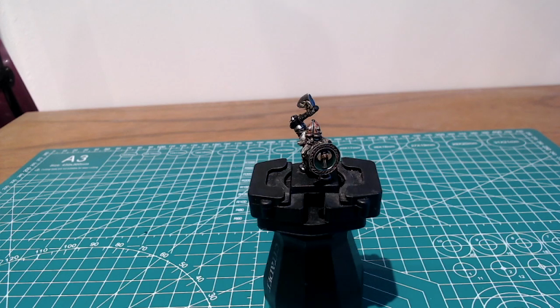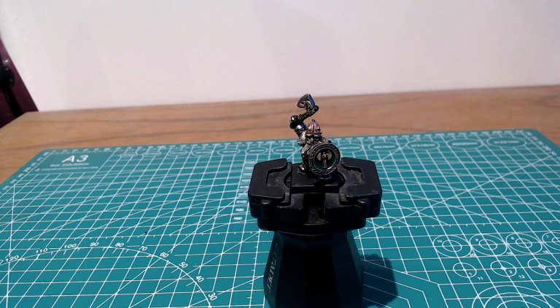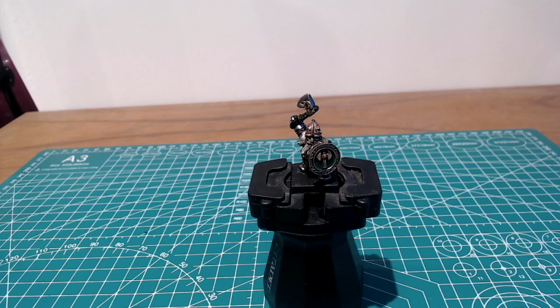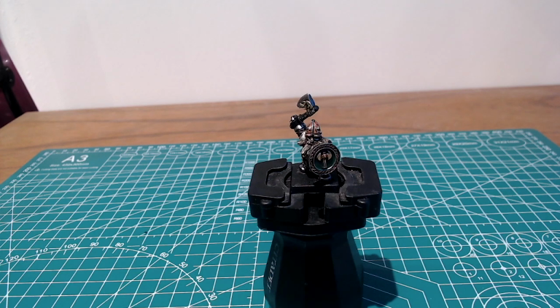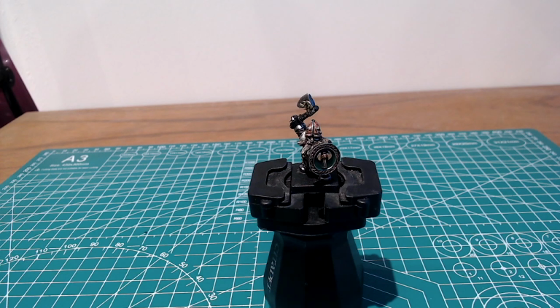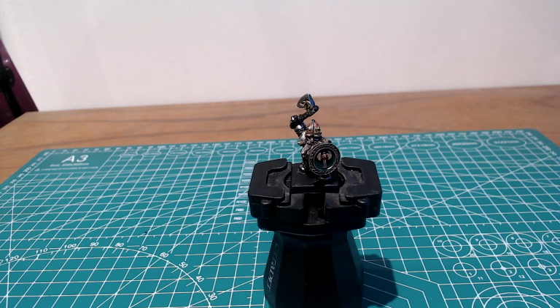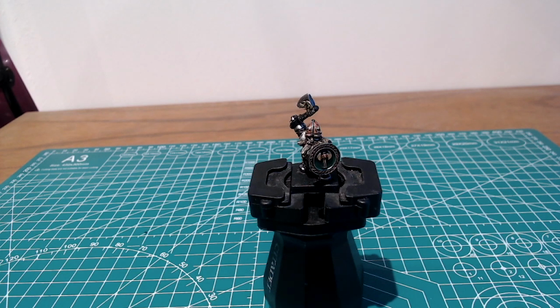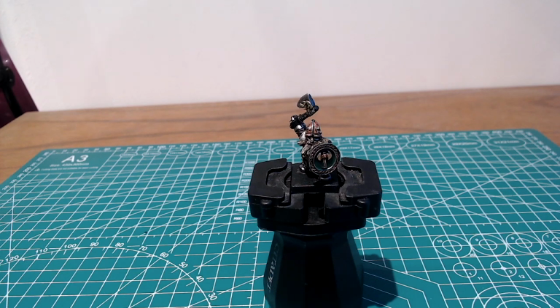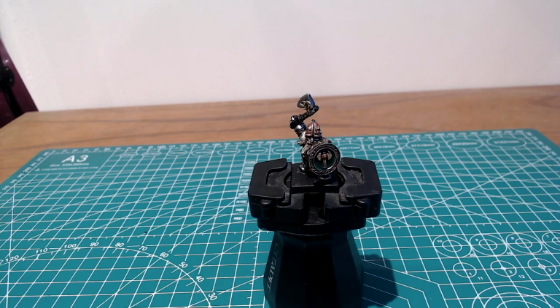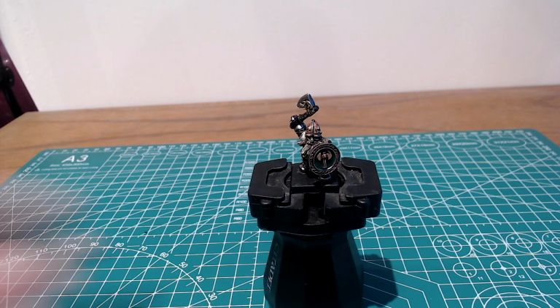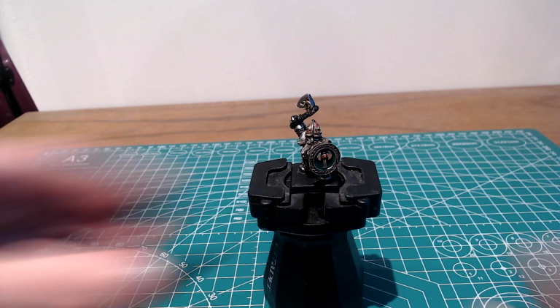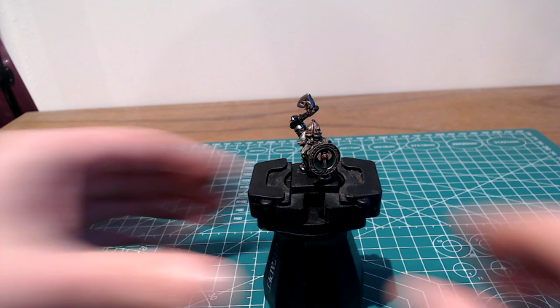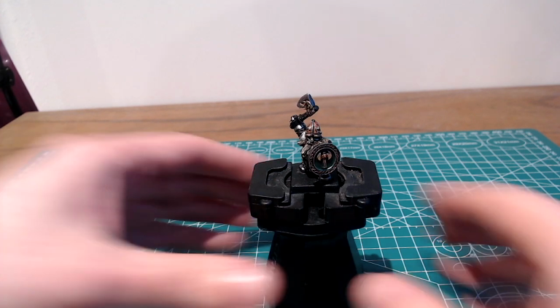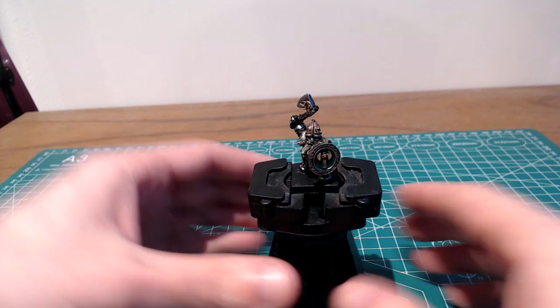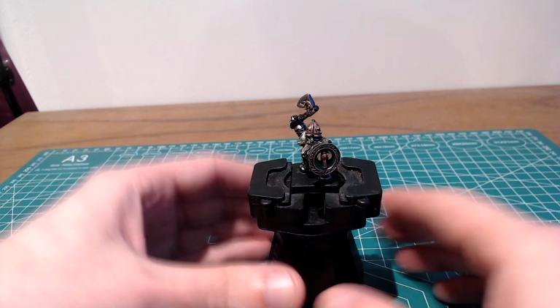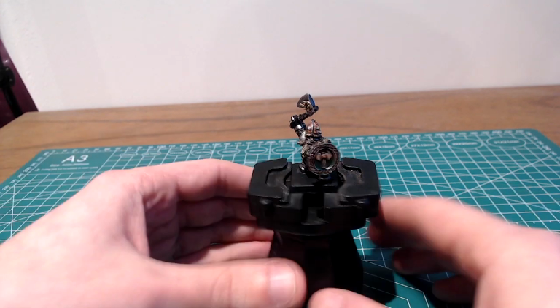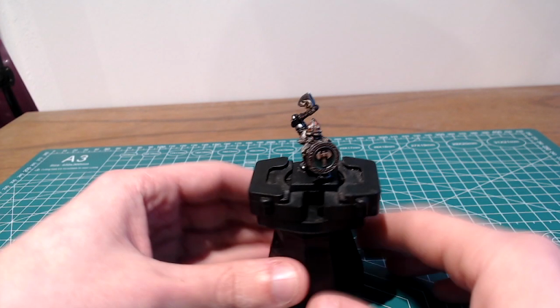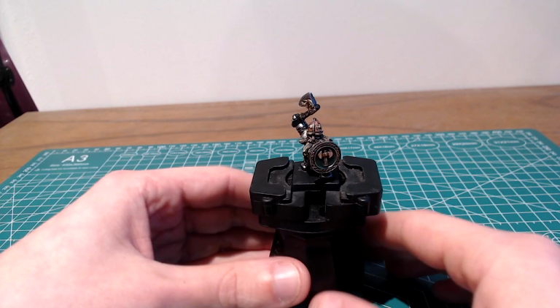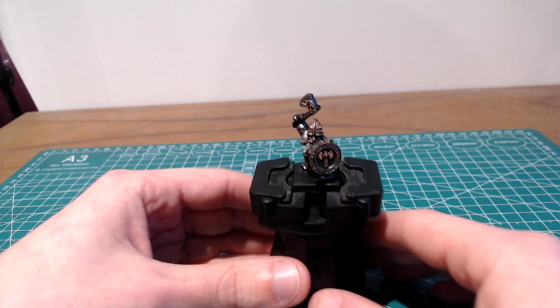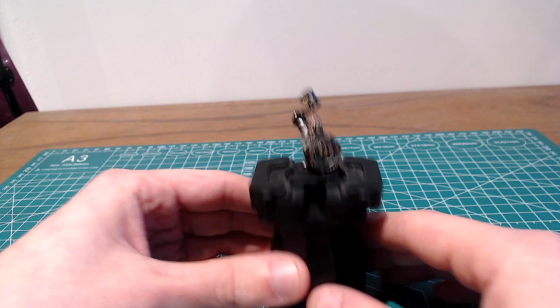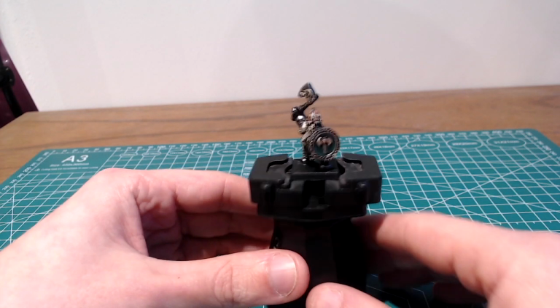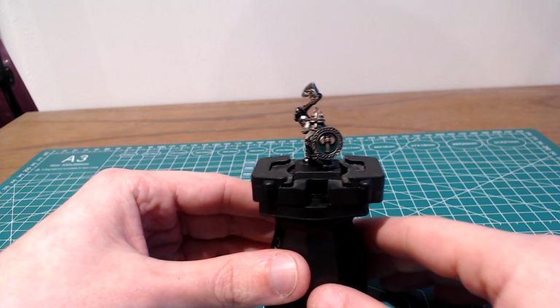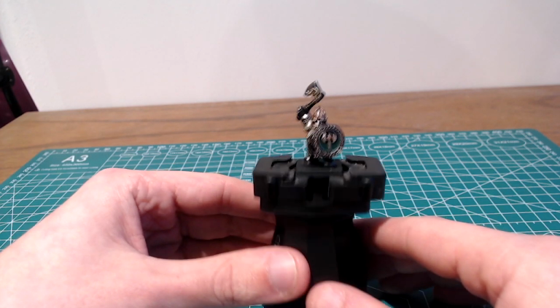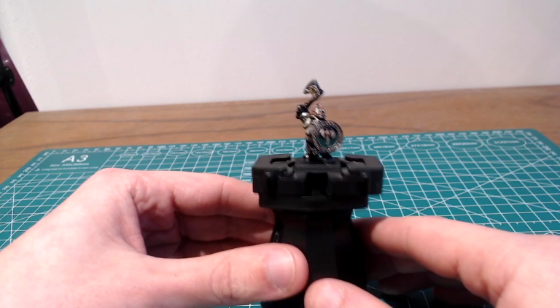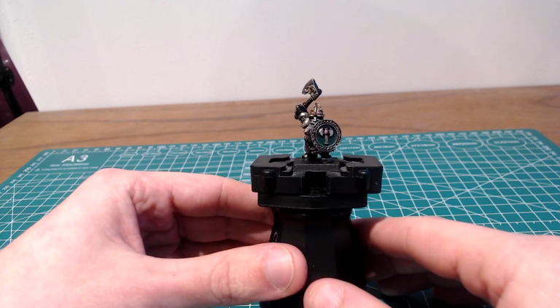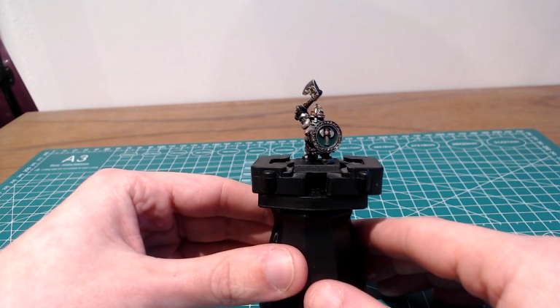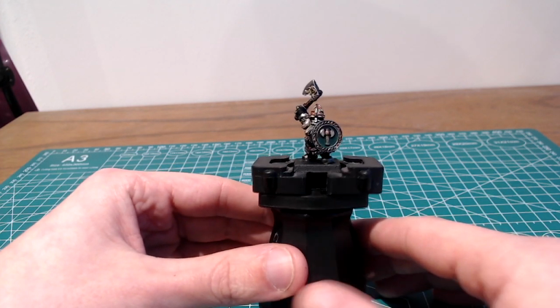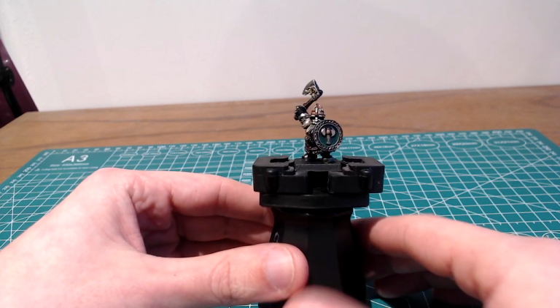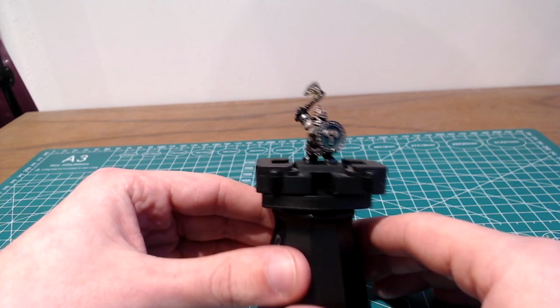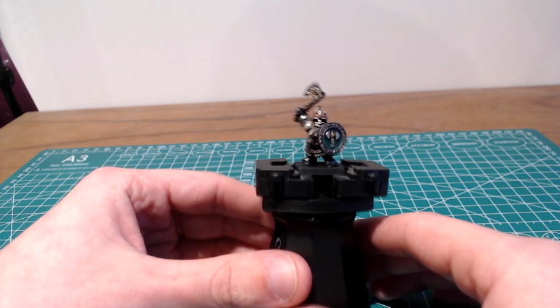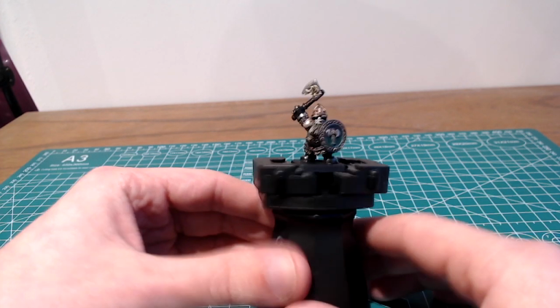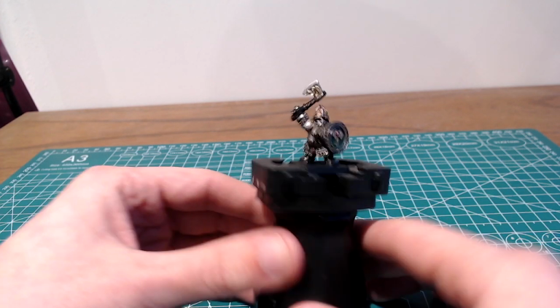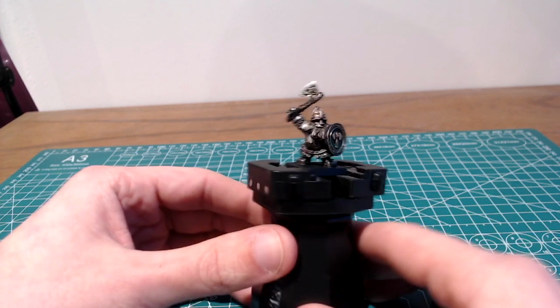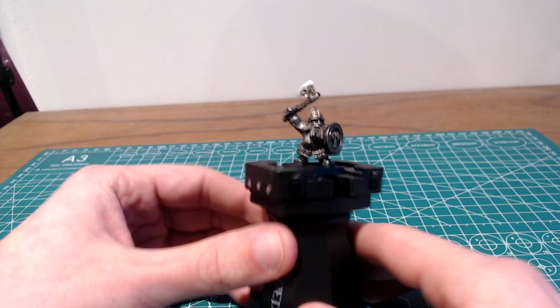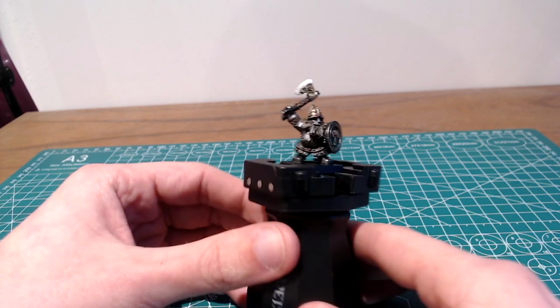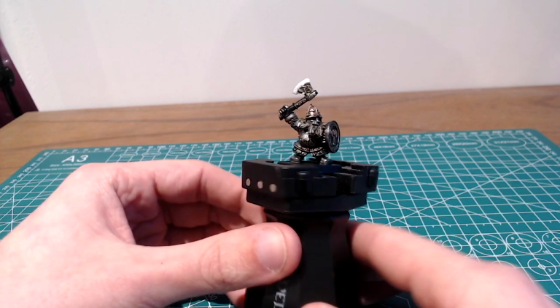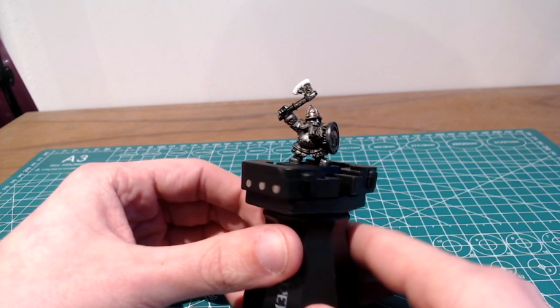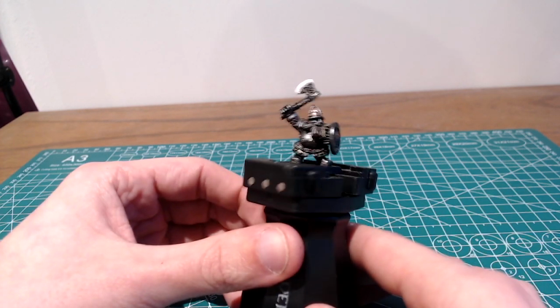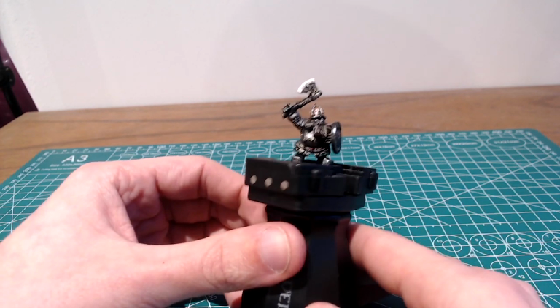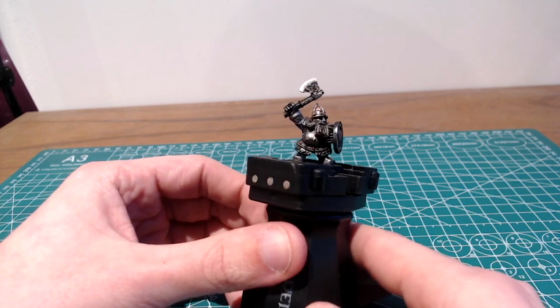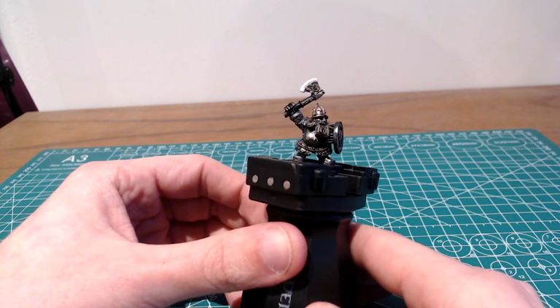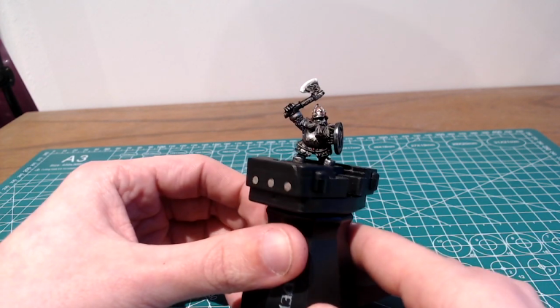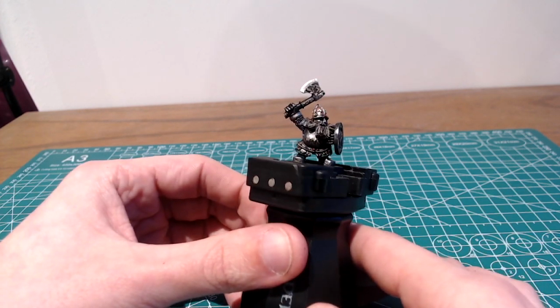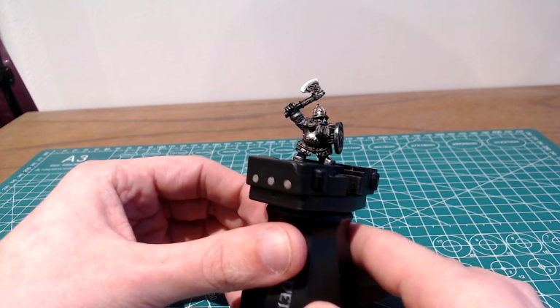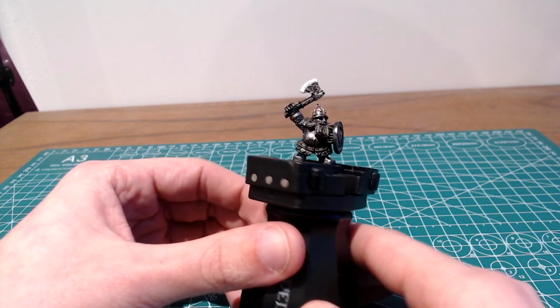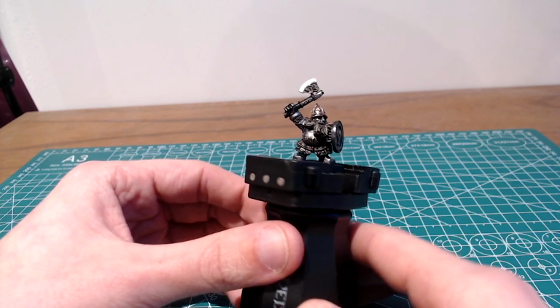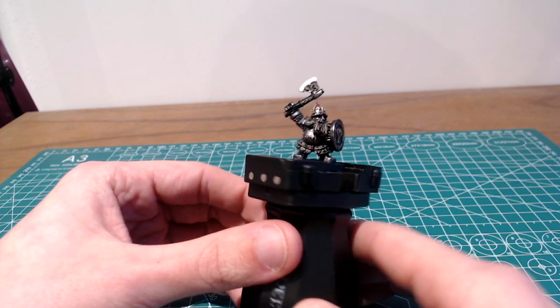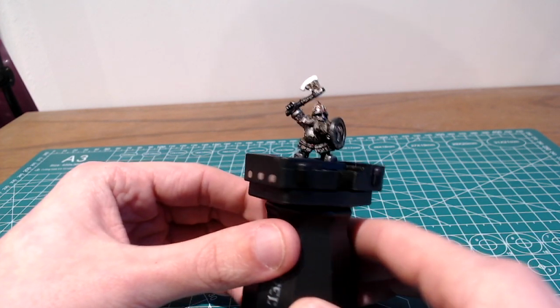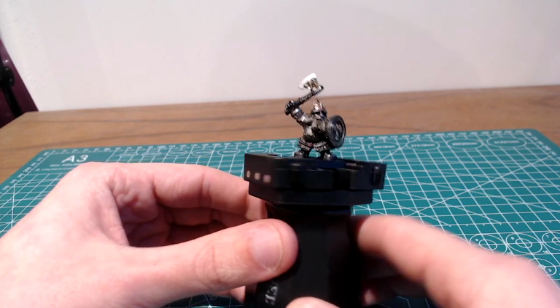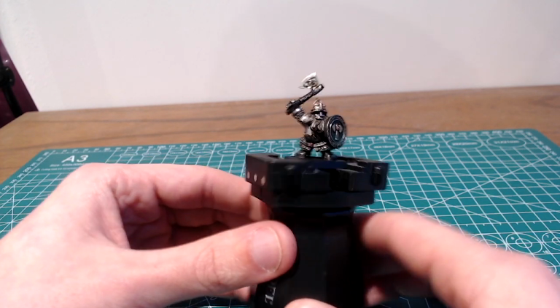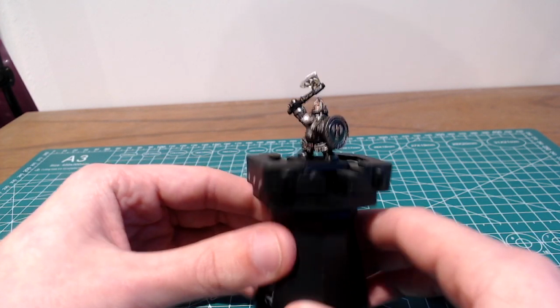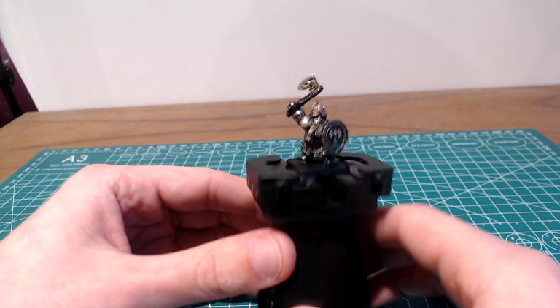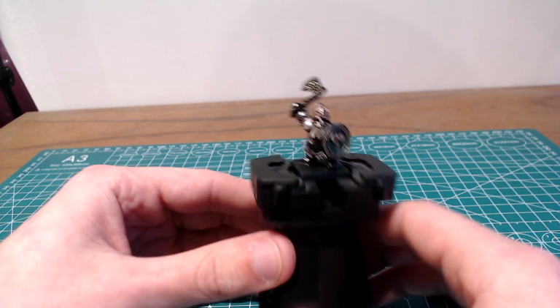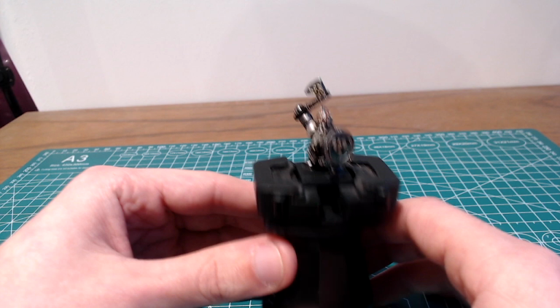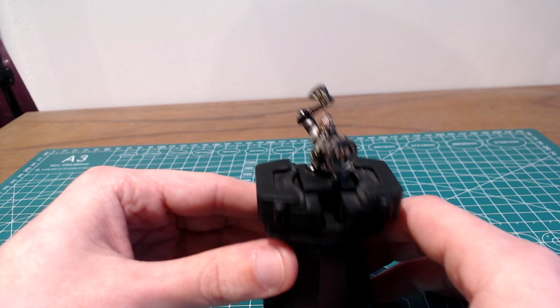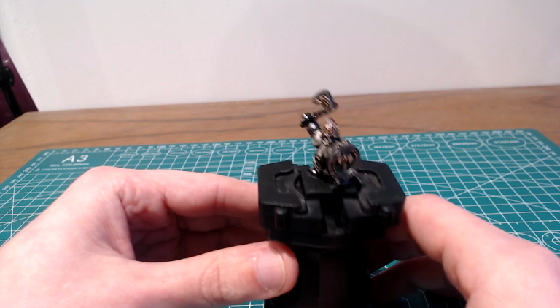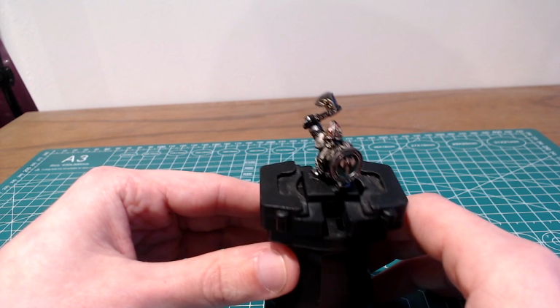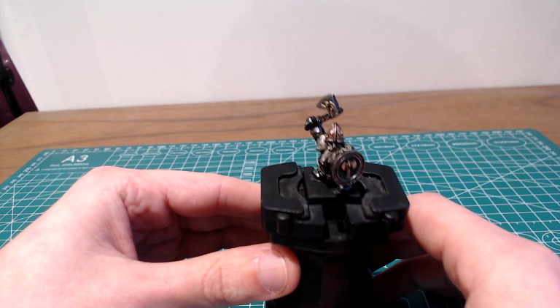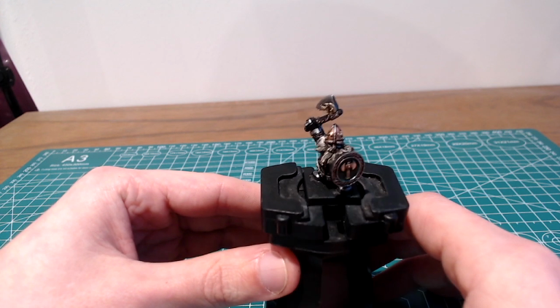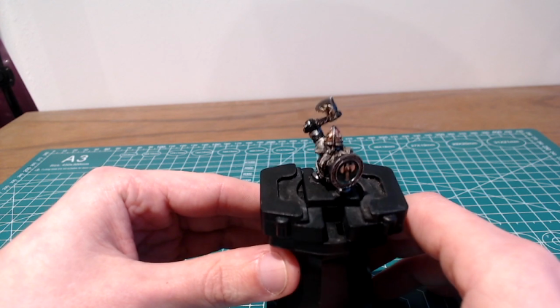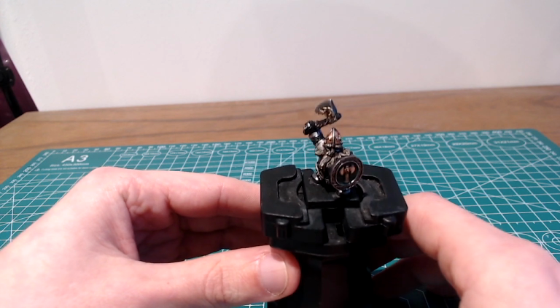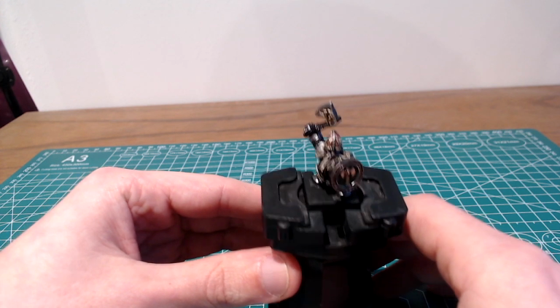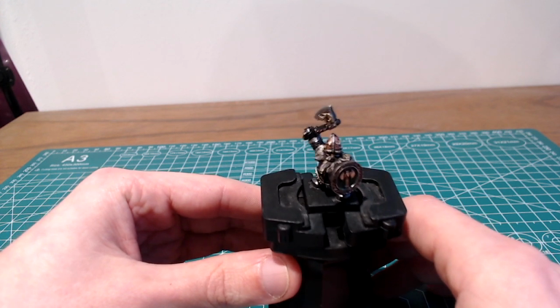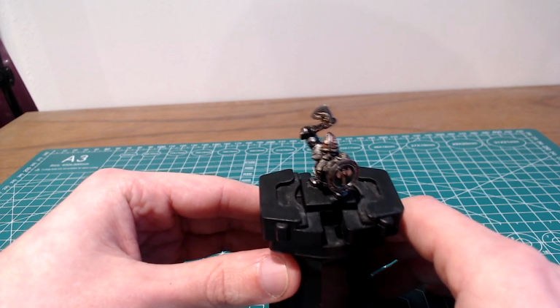Today we're going to be looking at how to paint this classic metal Ironbreaker from 6th edition Warhammer Fantasy.